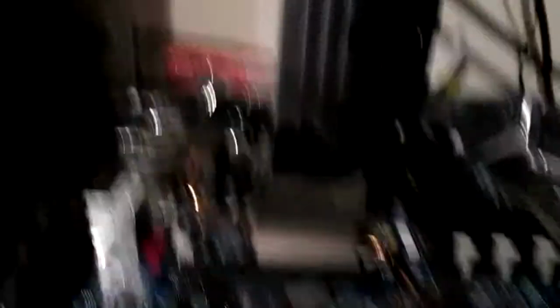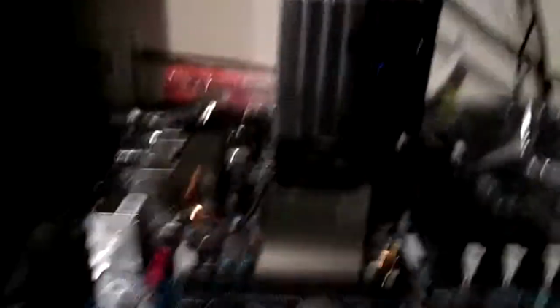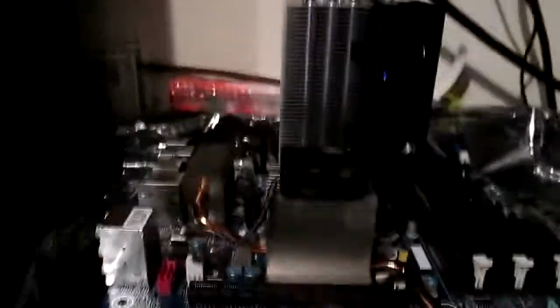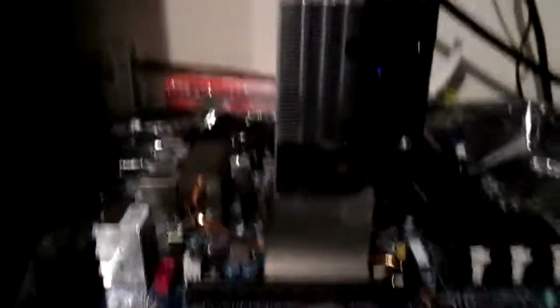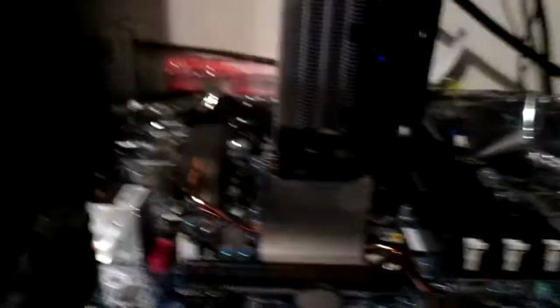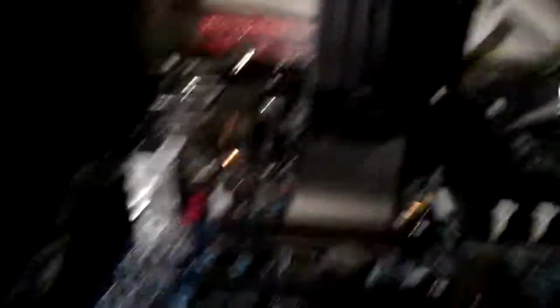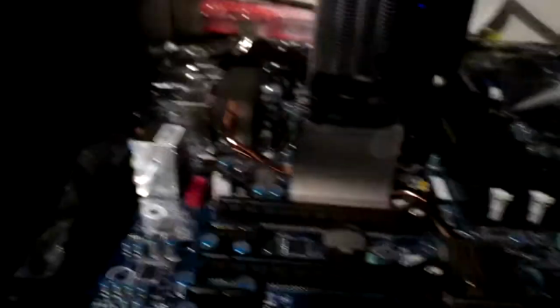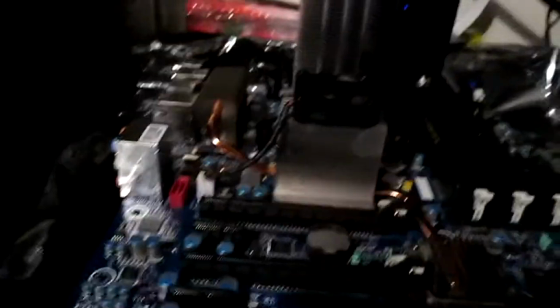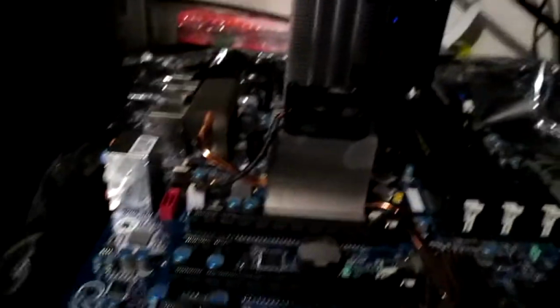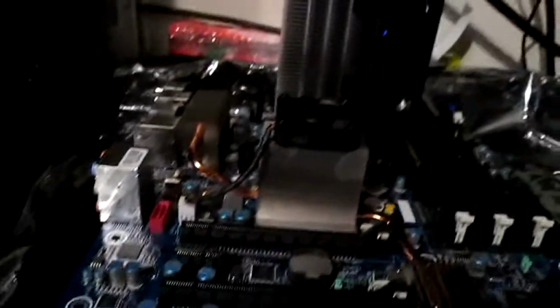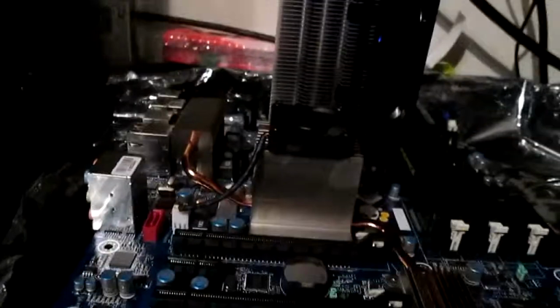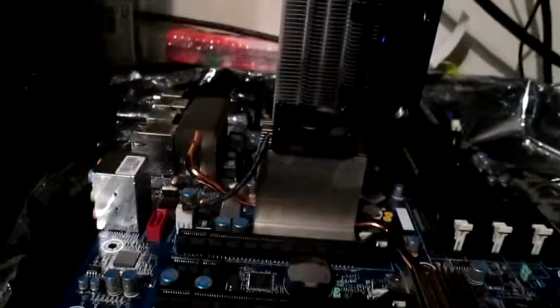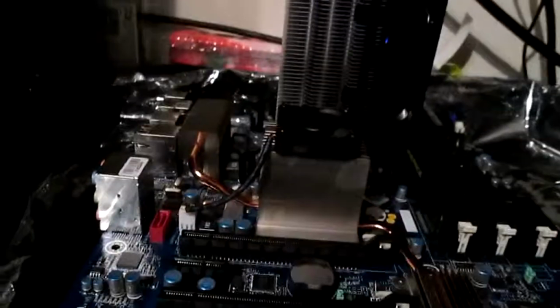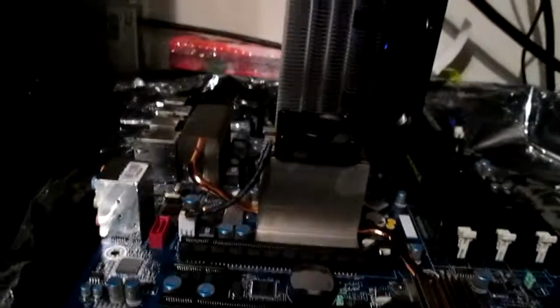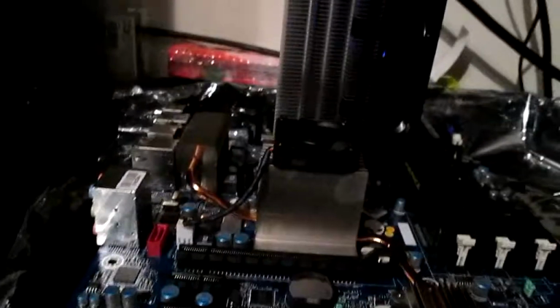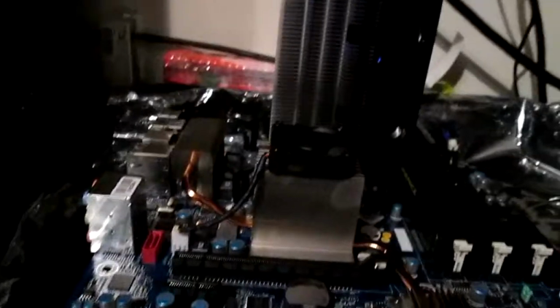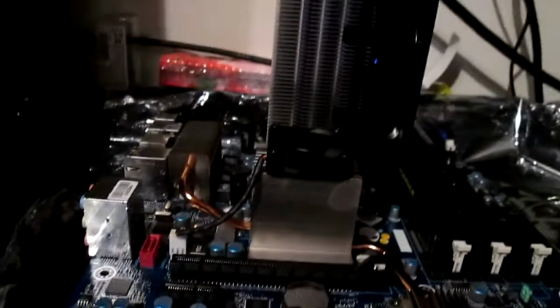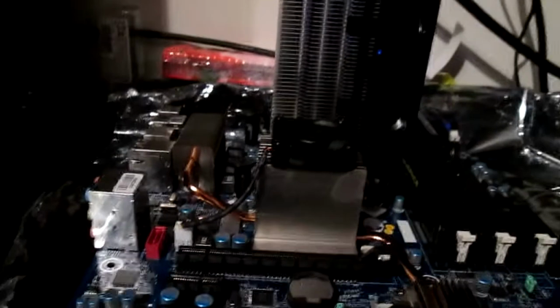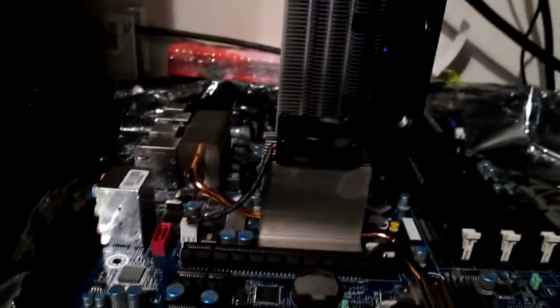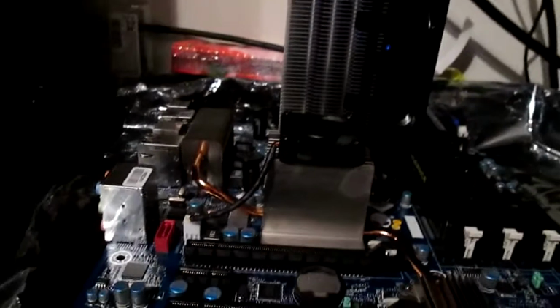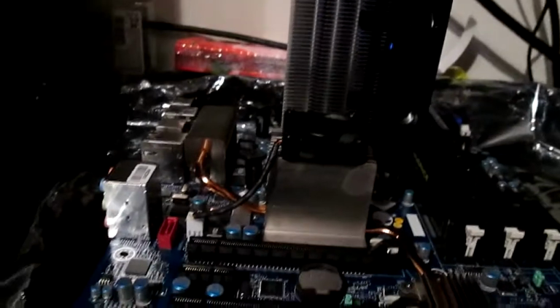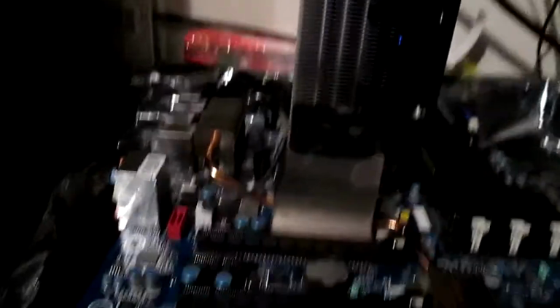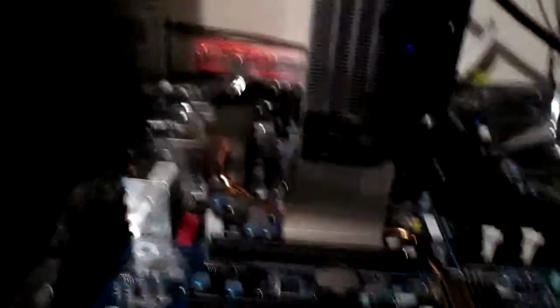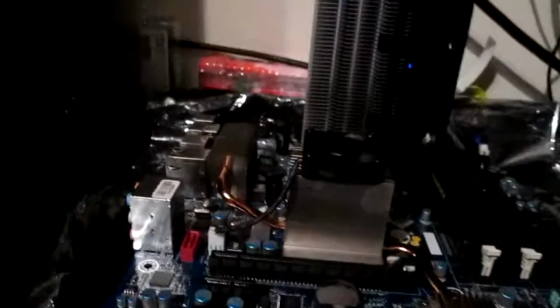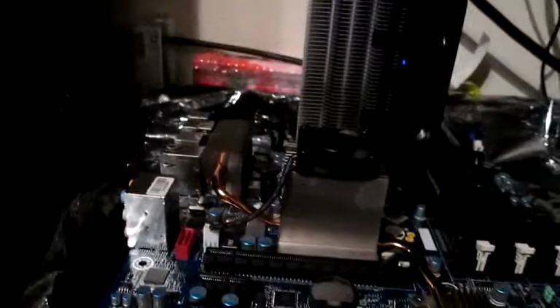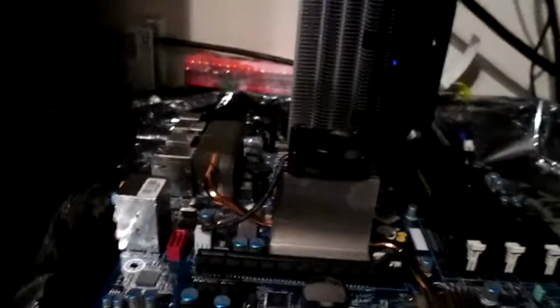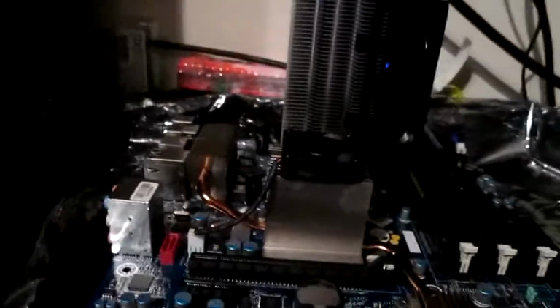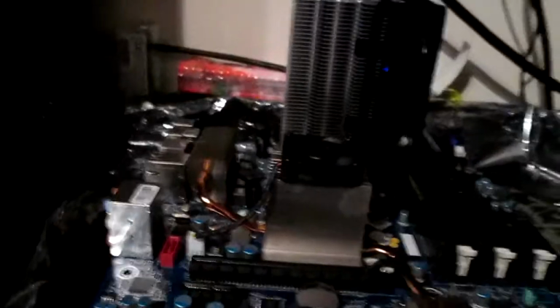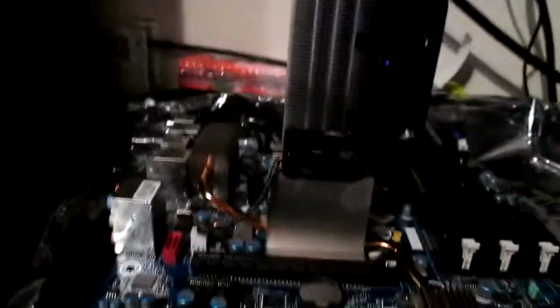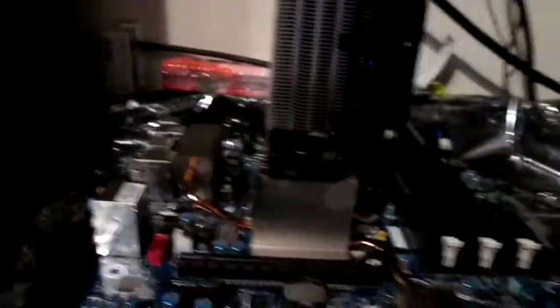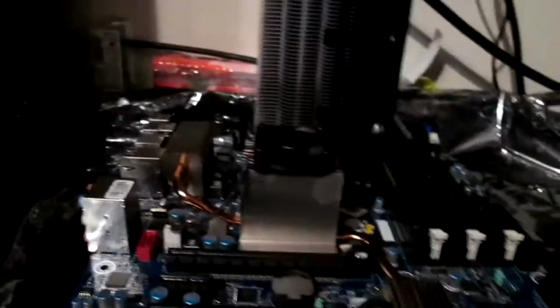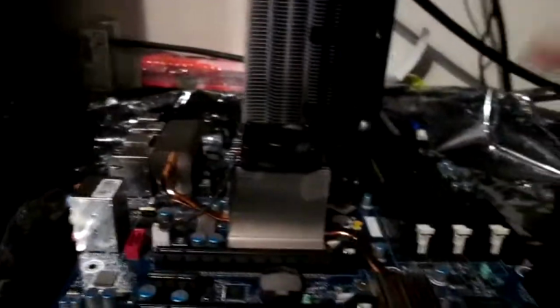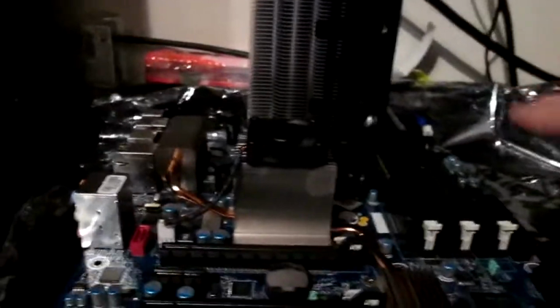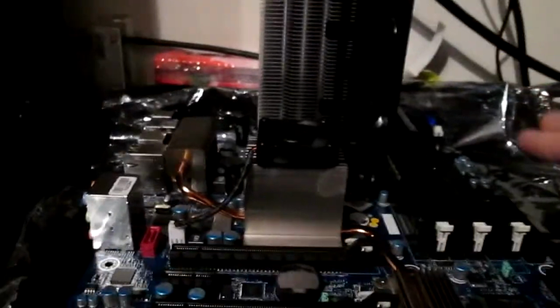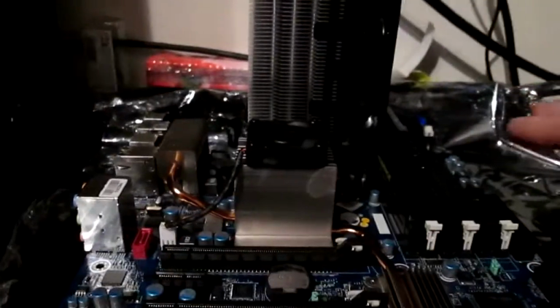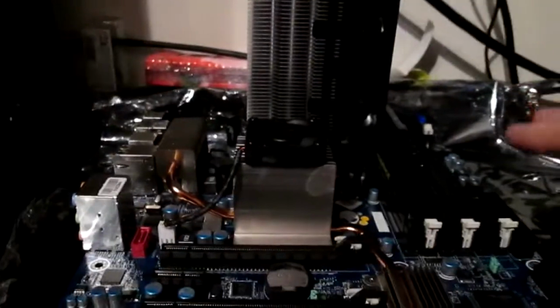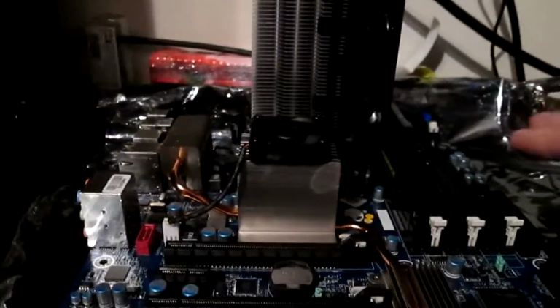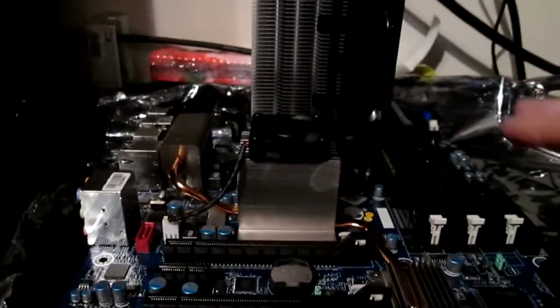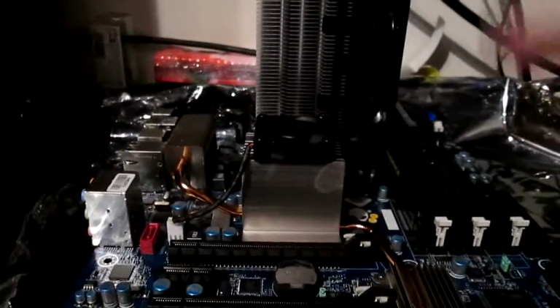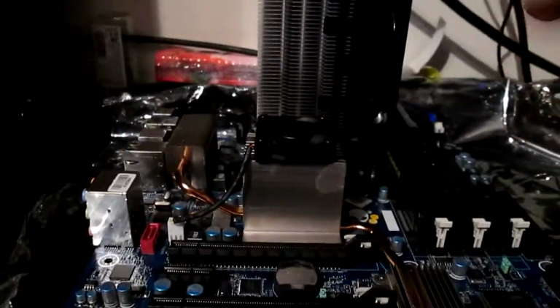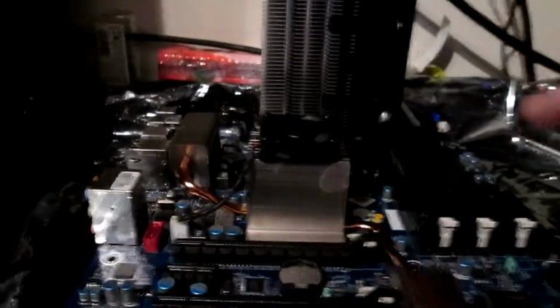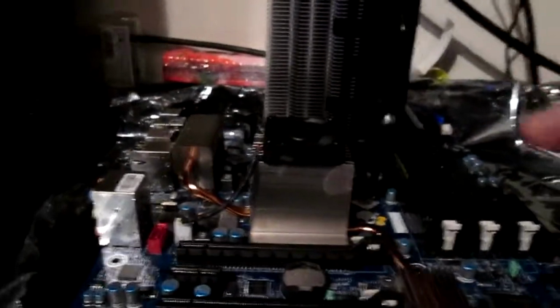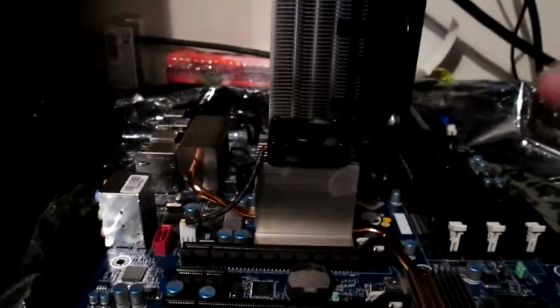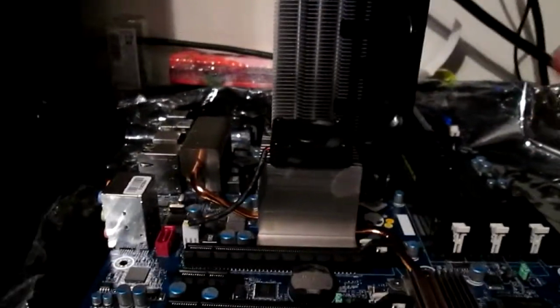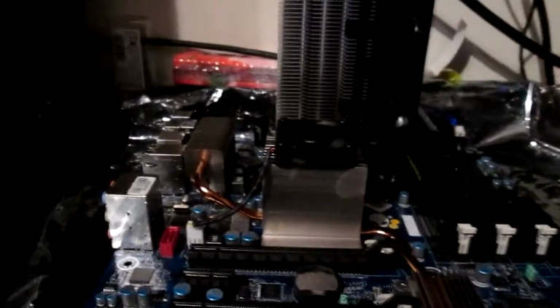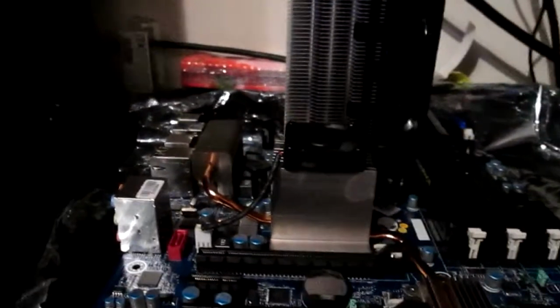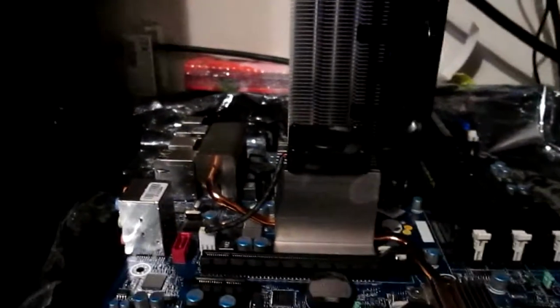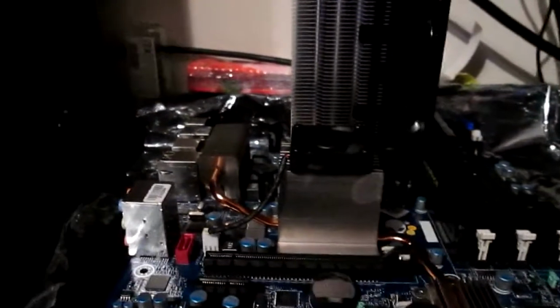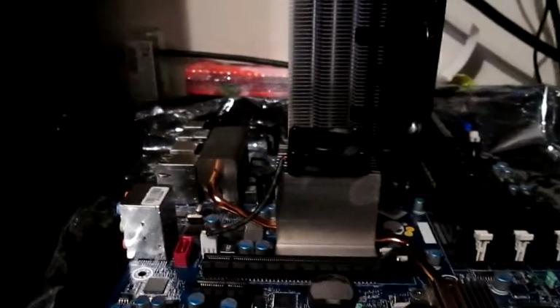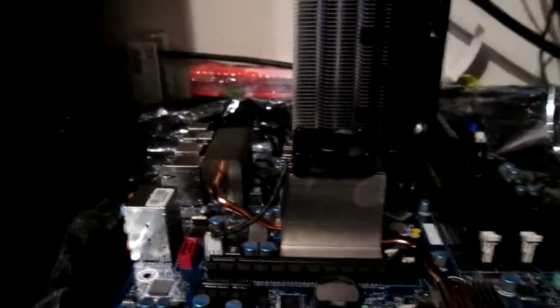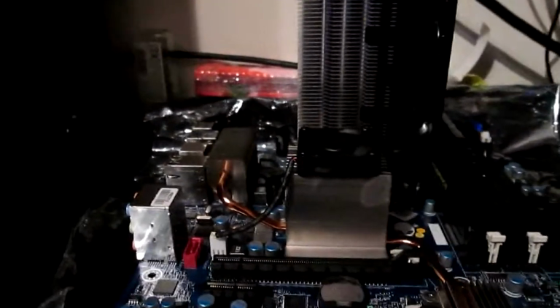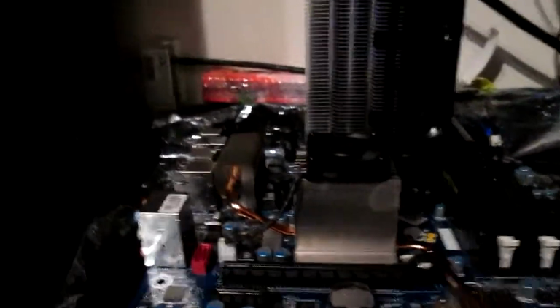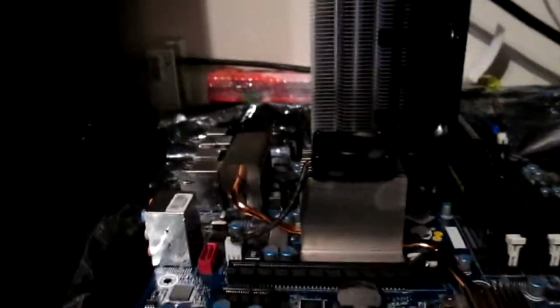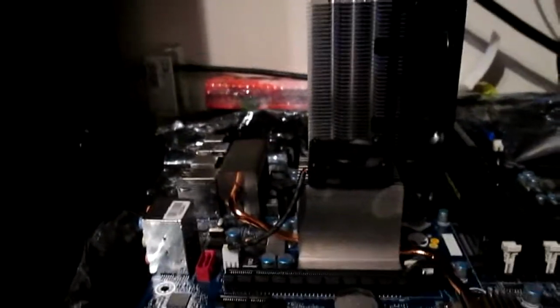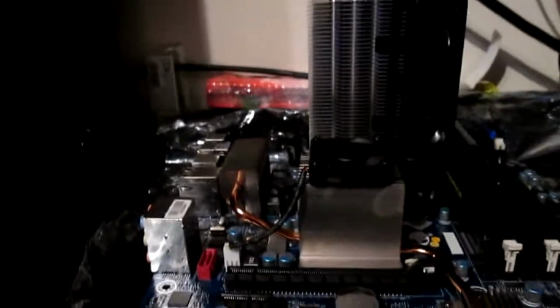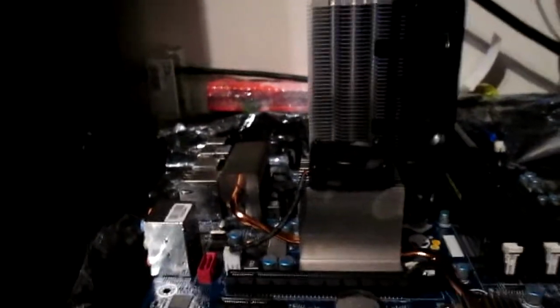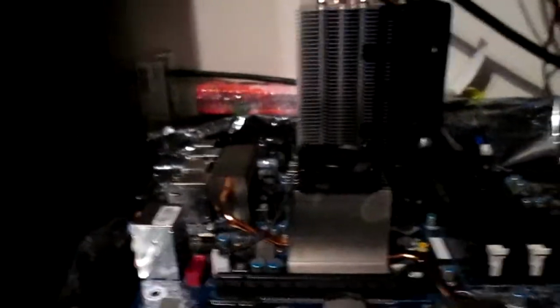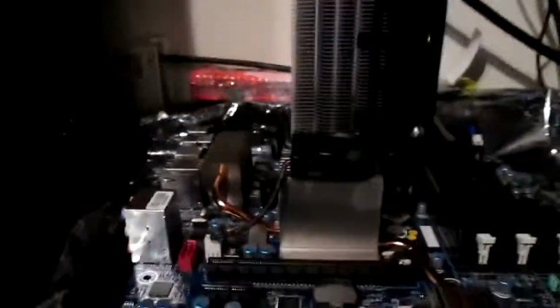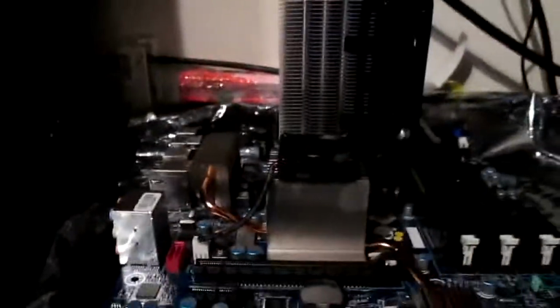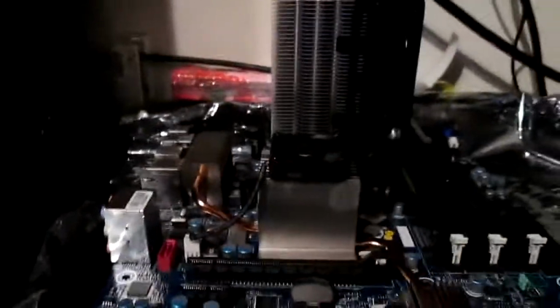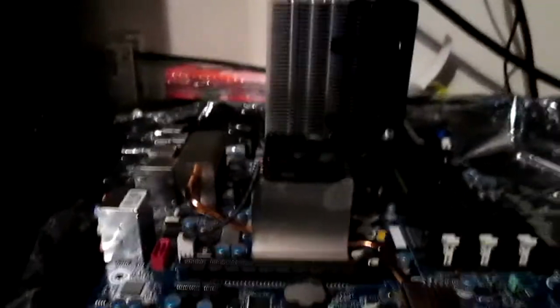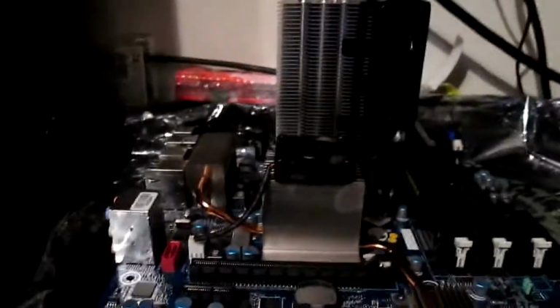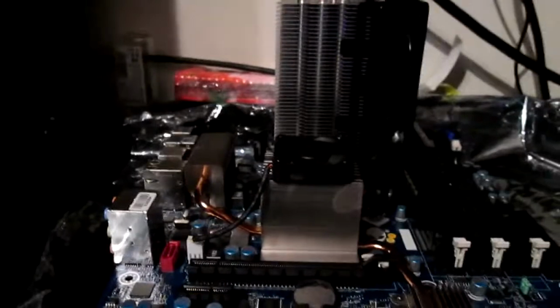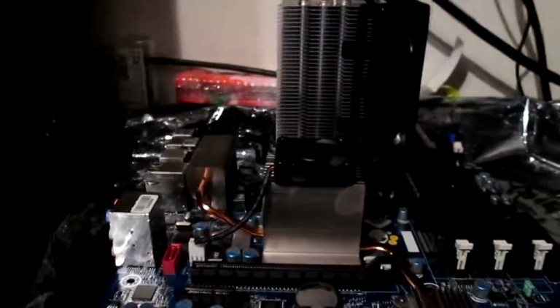I've put the RAM back on. Like I said, this RAM's not staying, but now it's time to attach the graphics card.